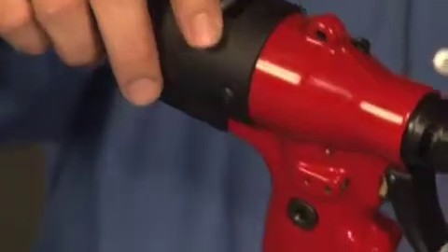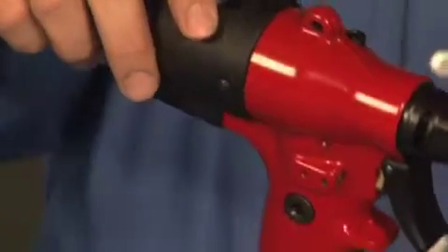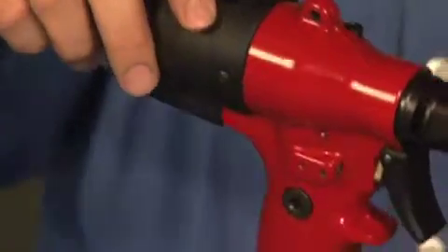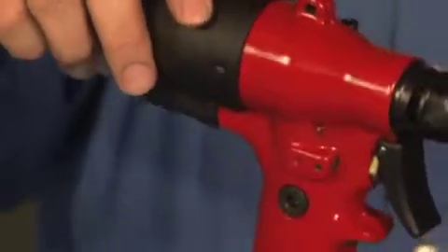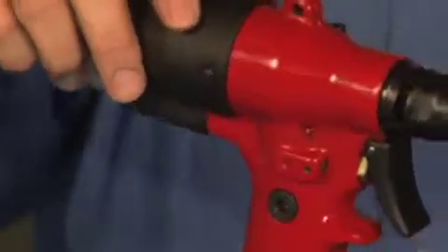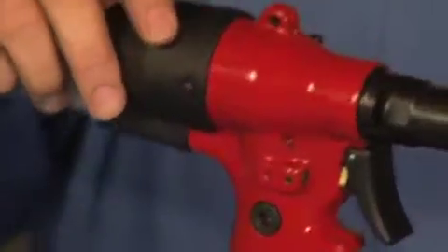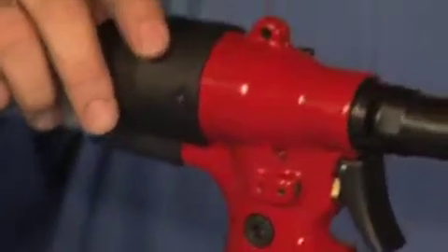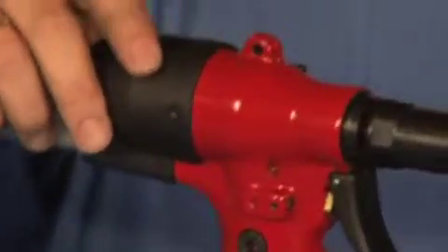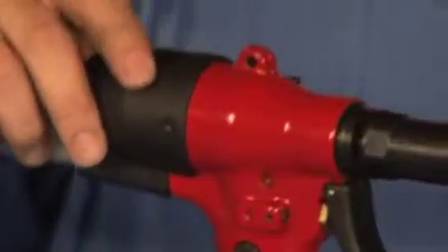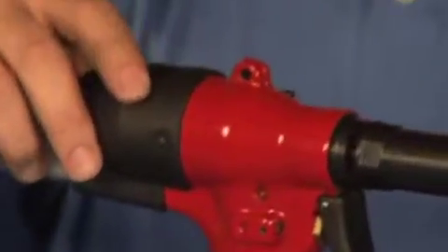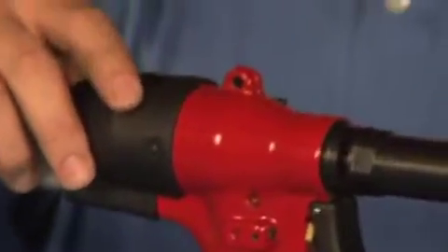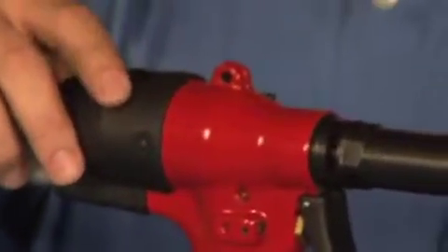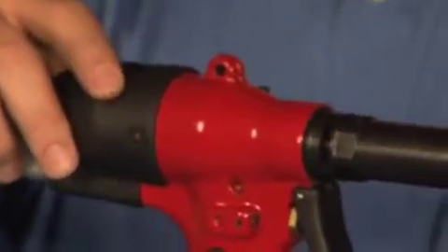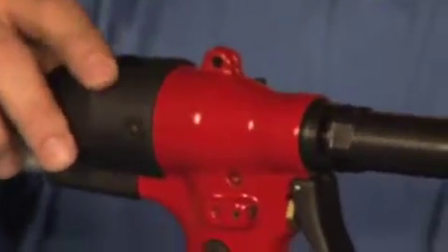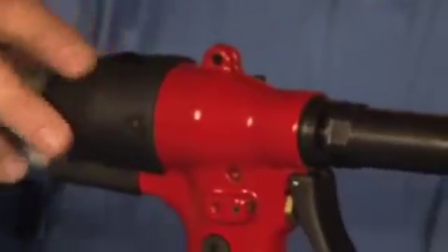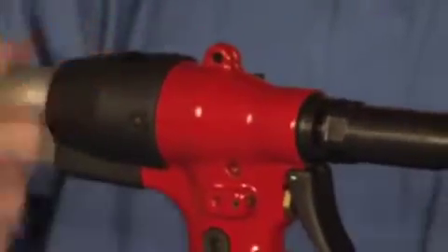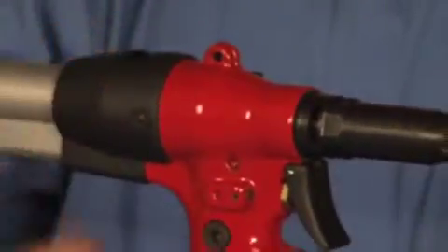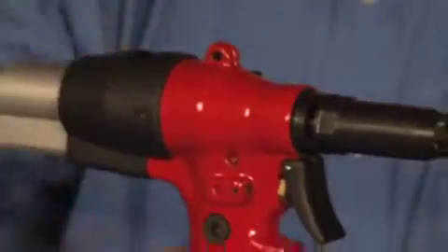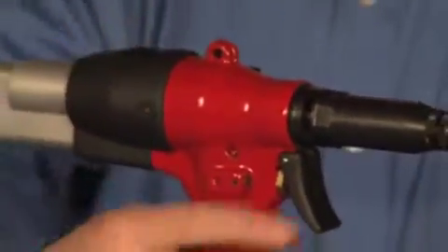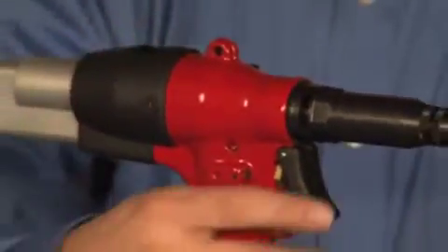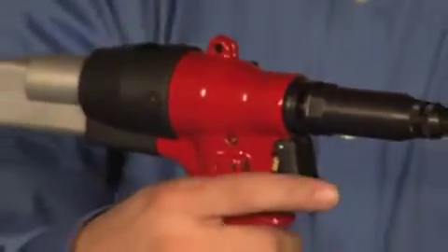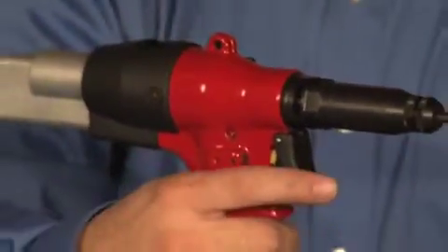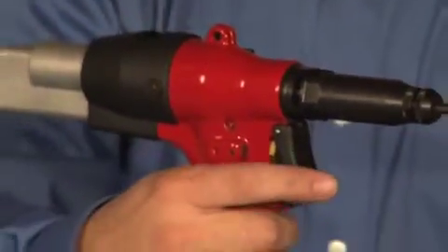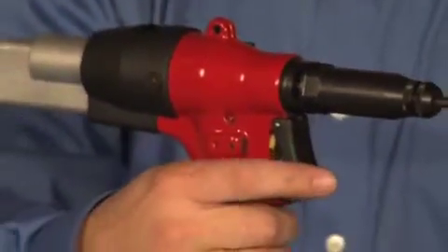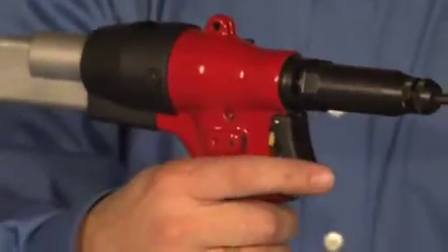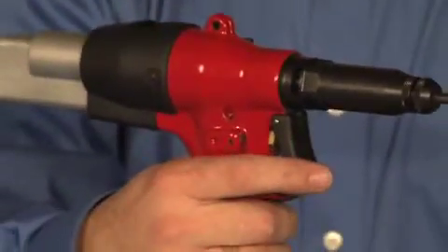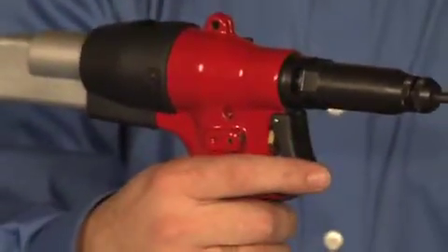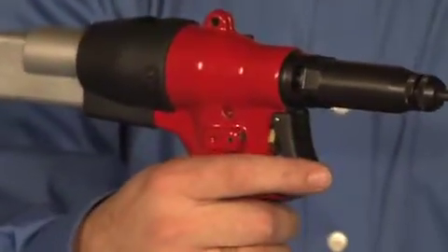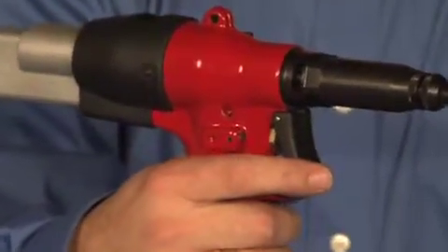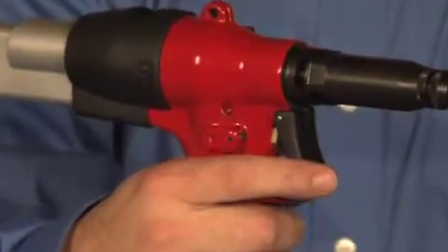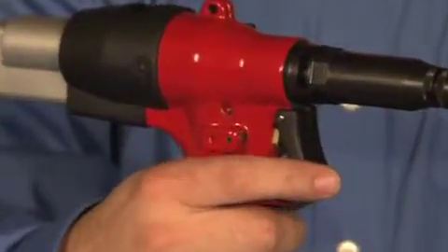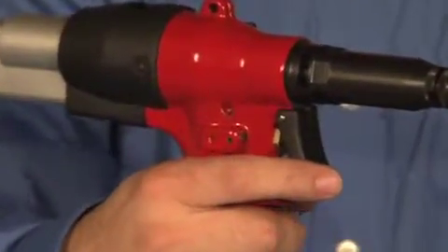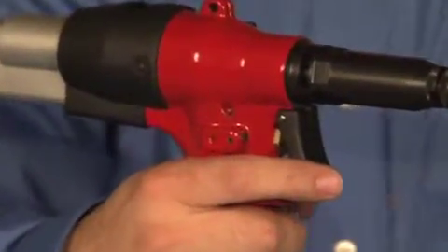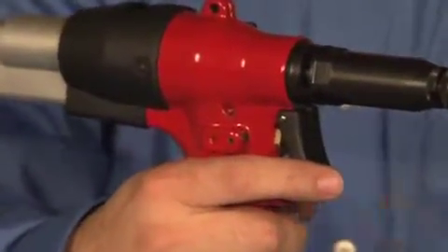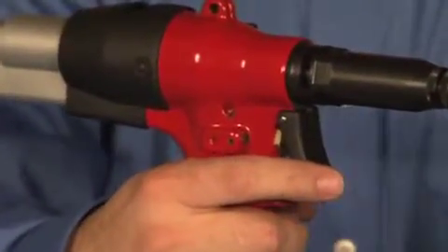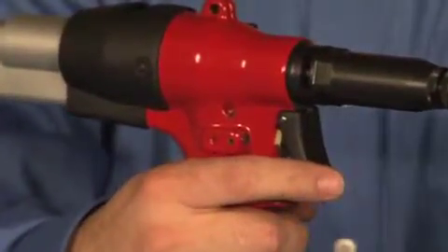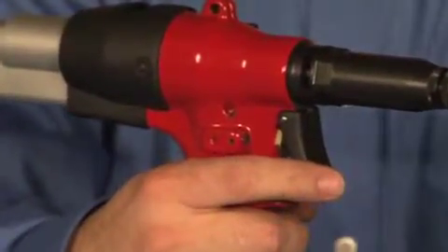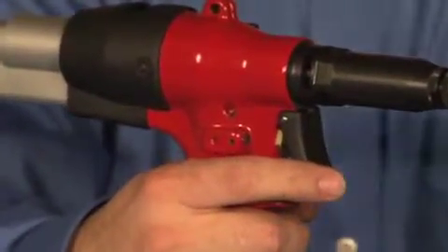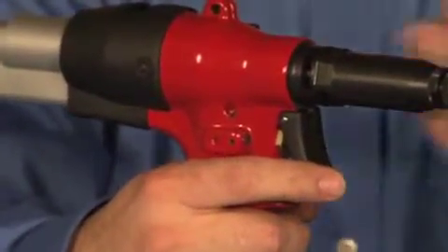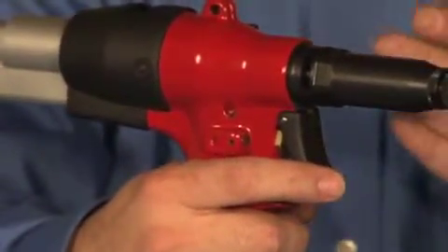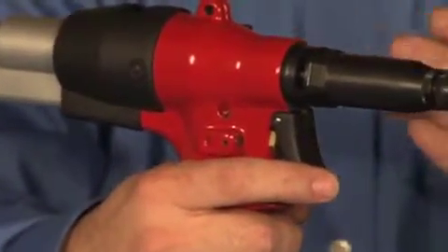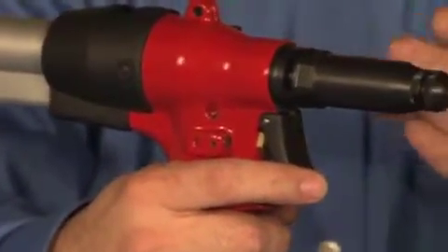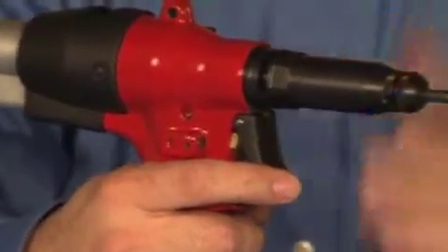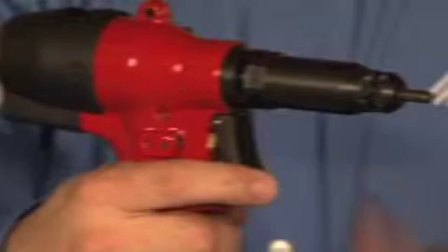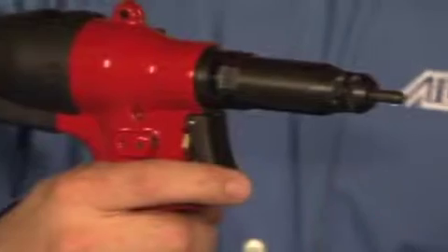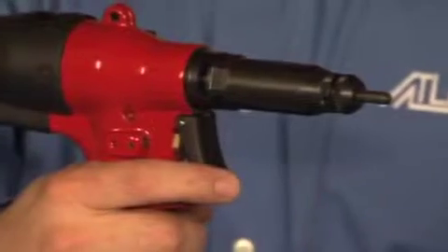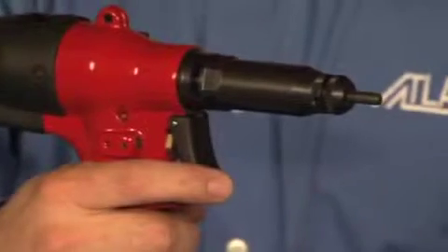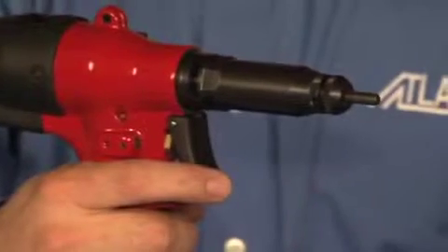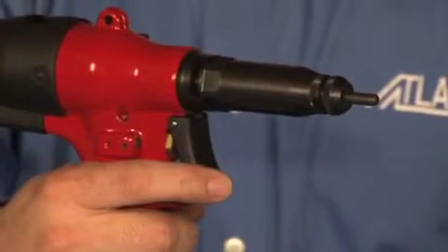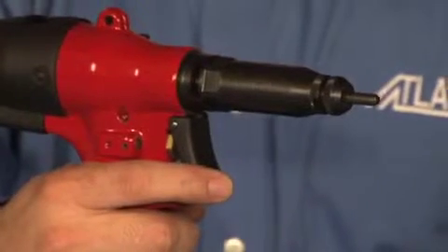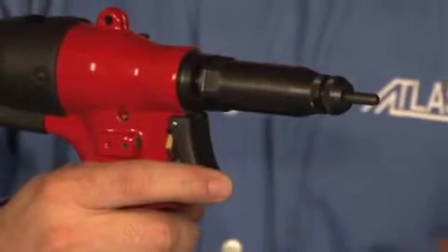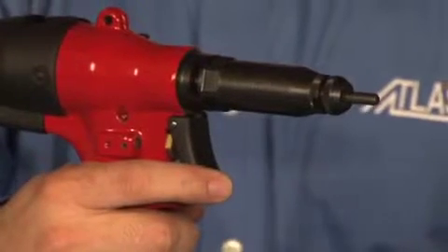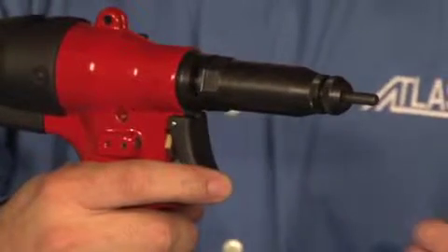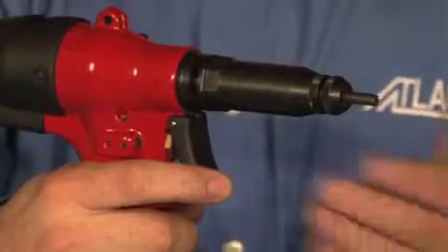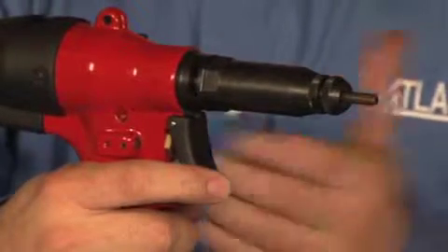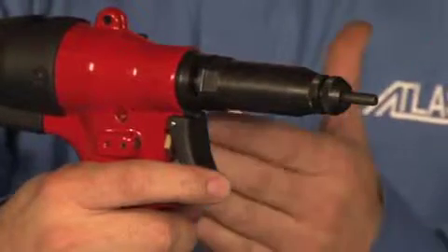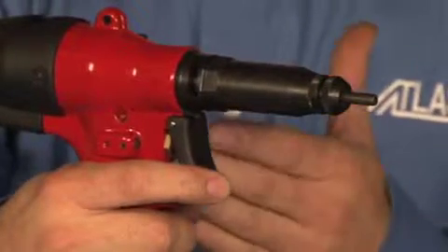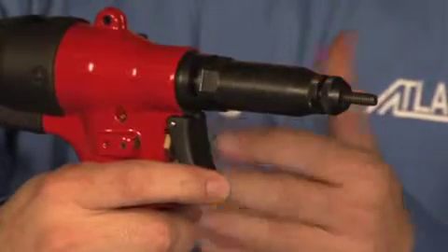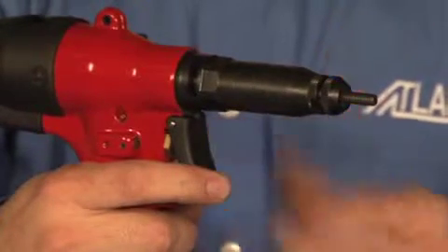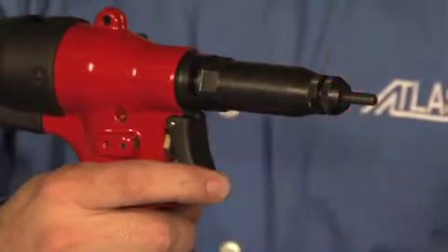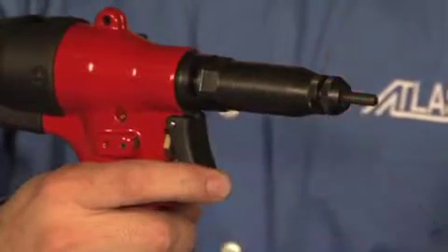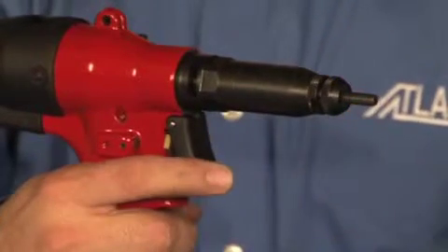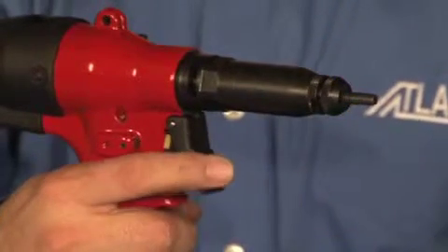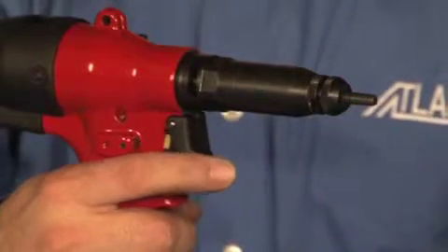It's a single trigger operation. You pull it once and that'll collapse the fastener back, pull it all the way through and that'll reverse it out.